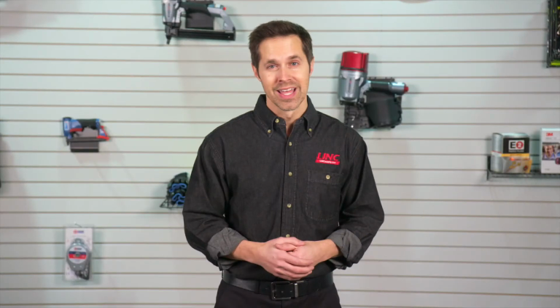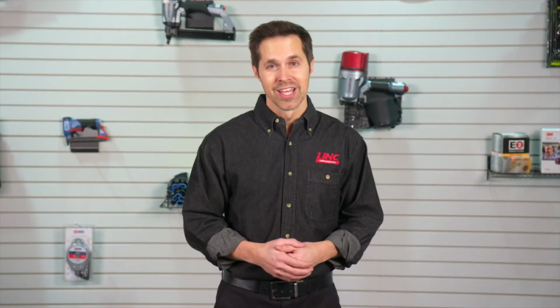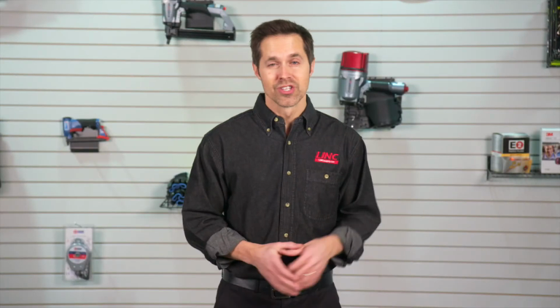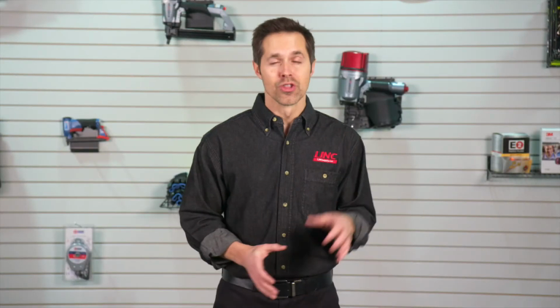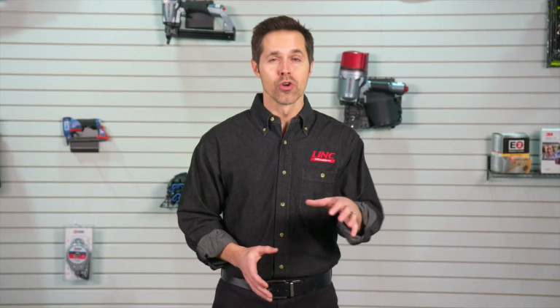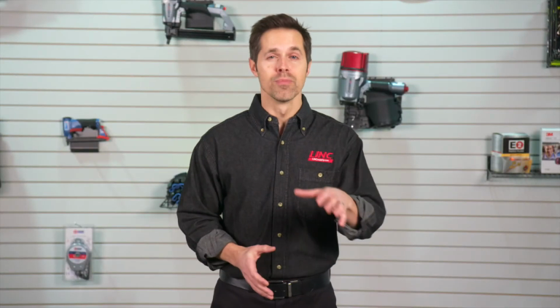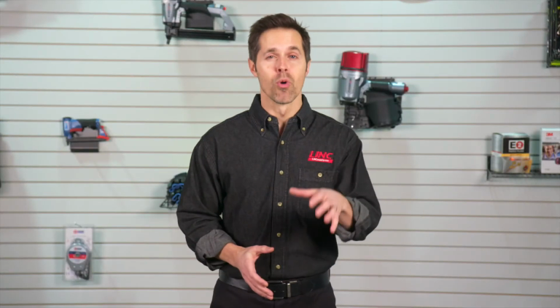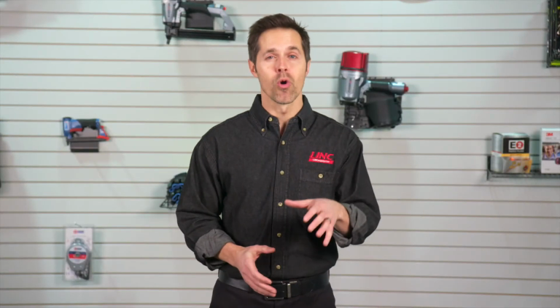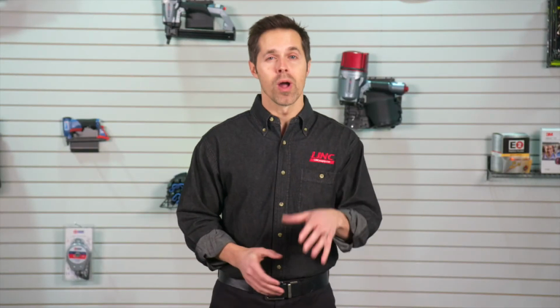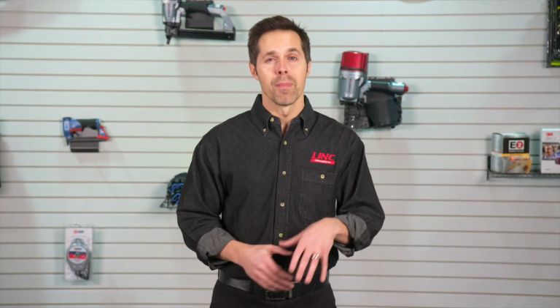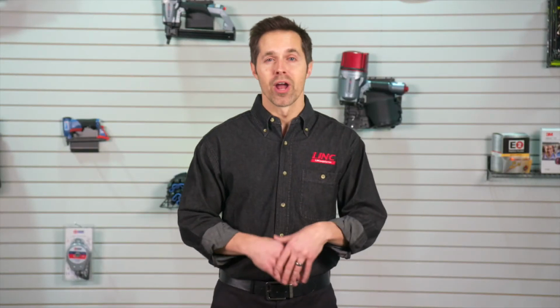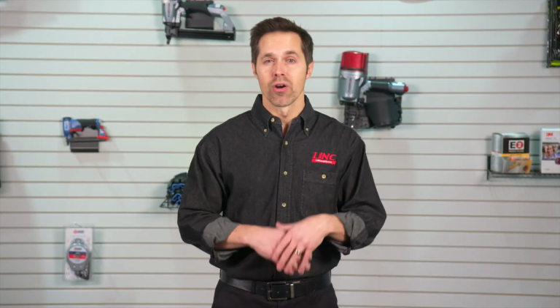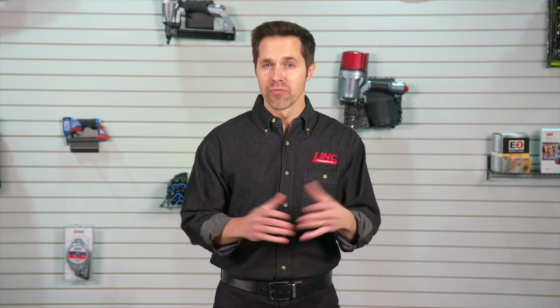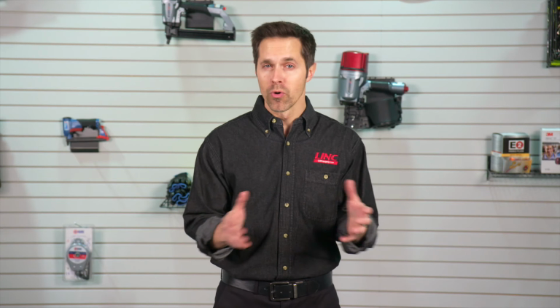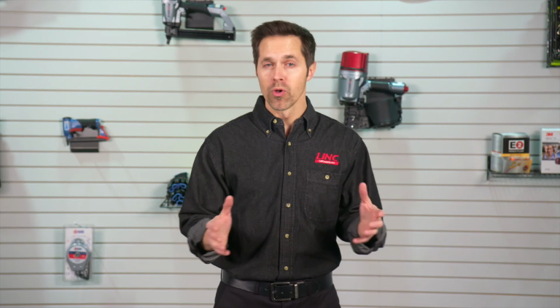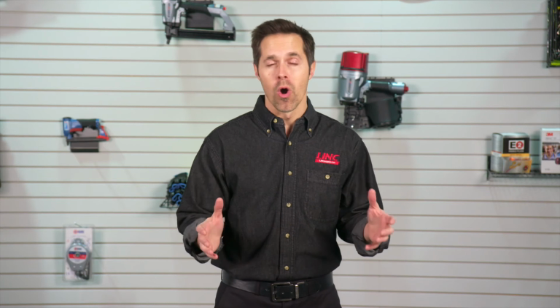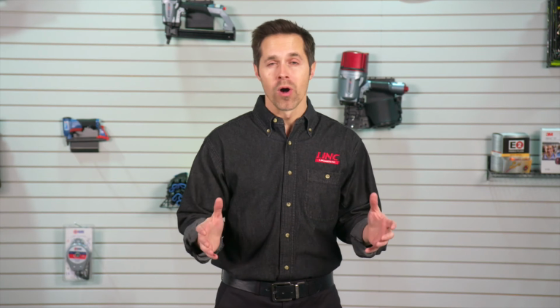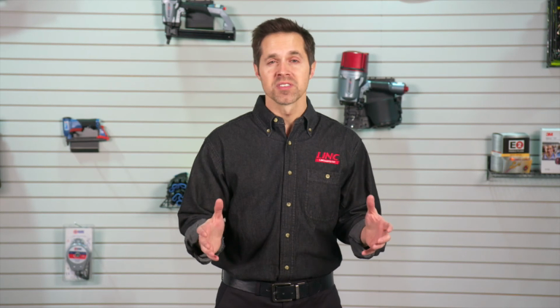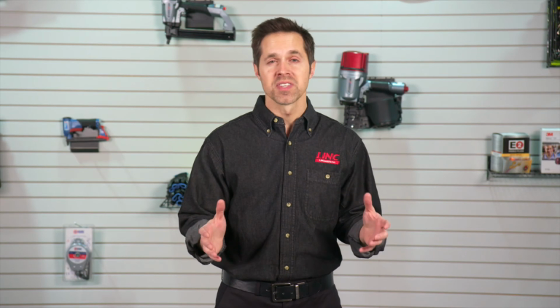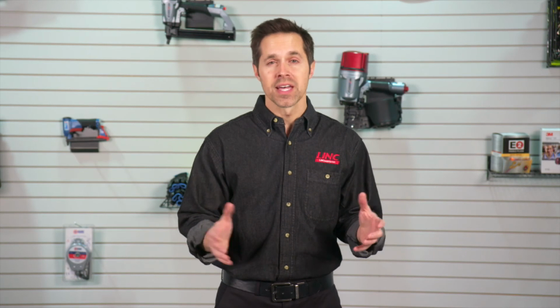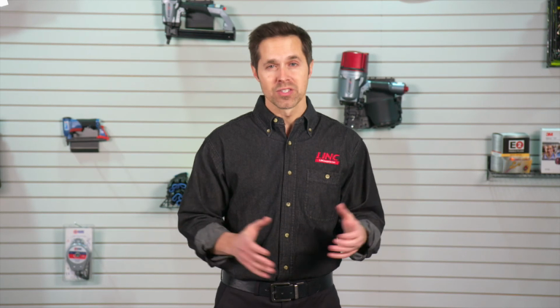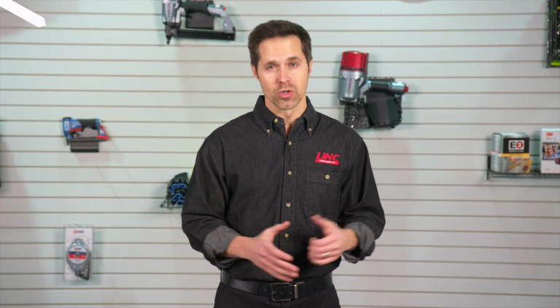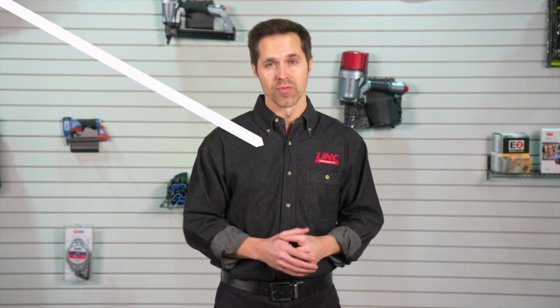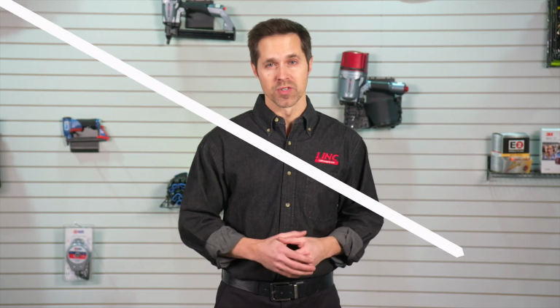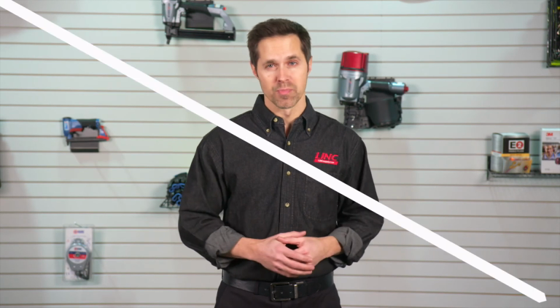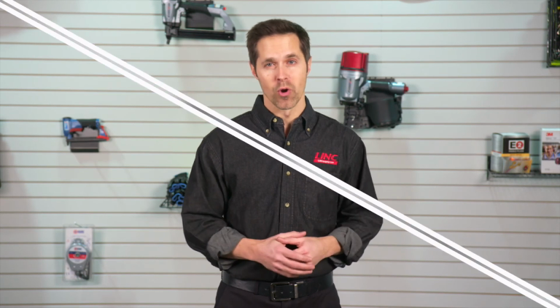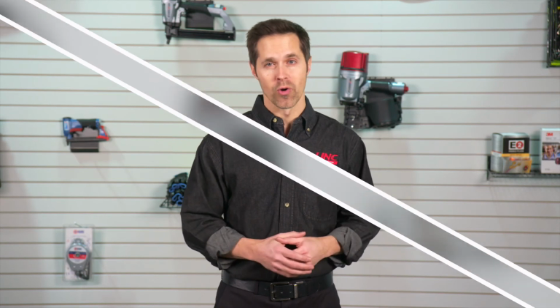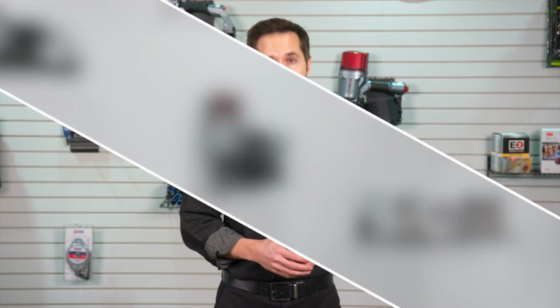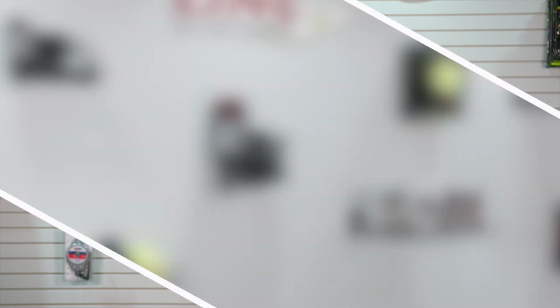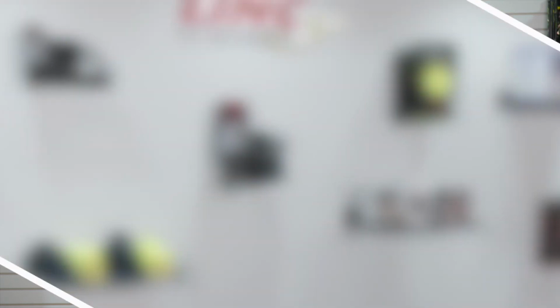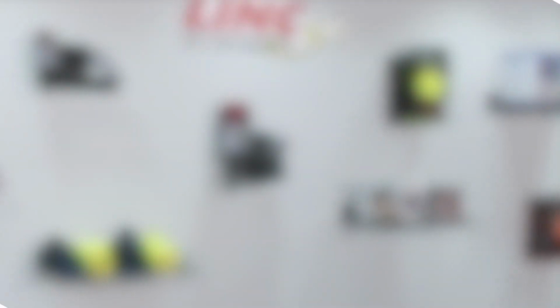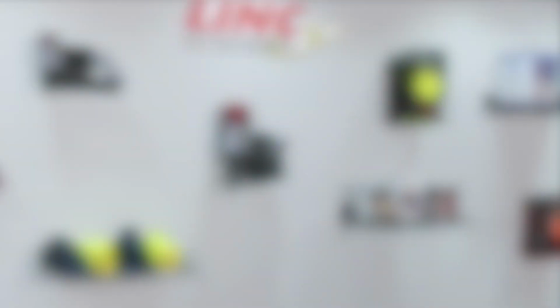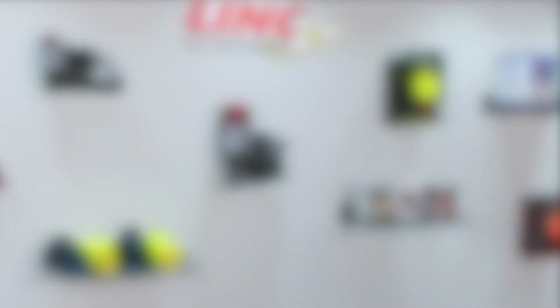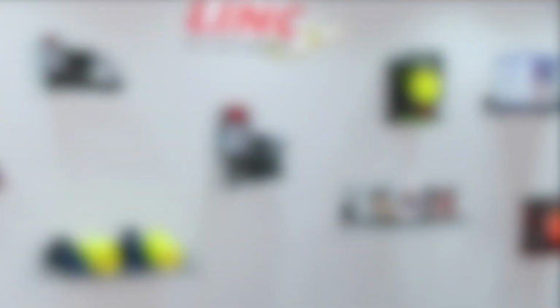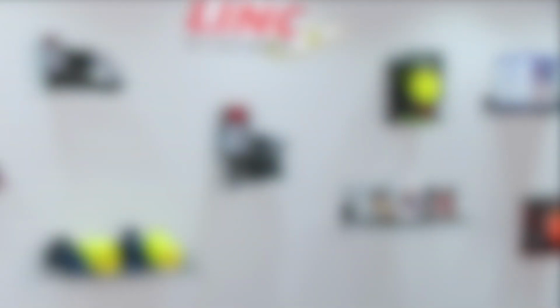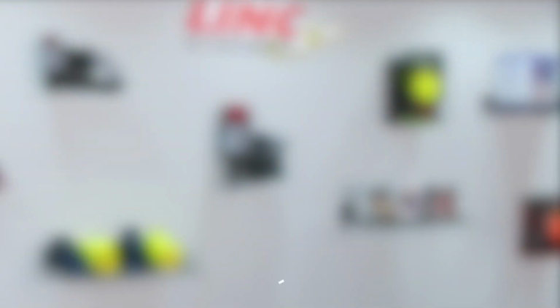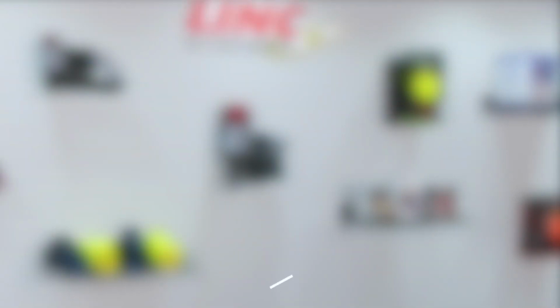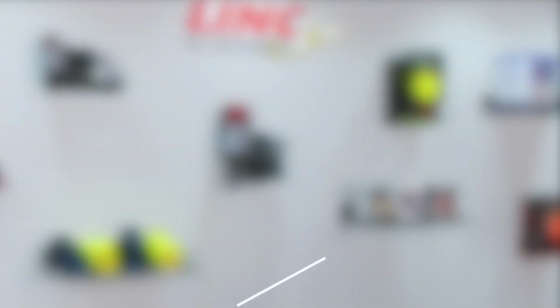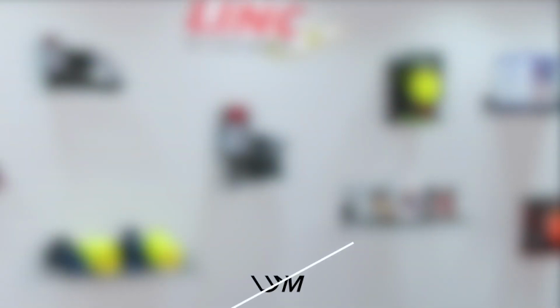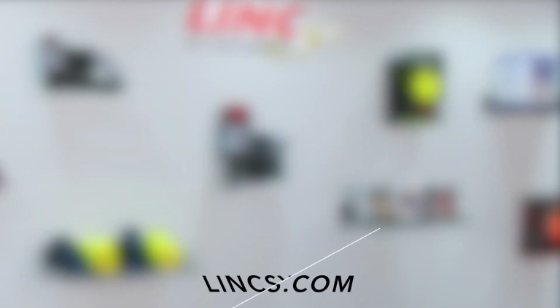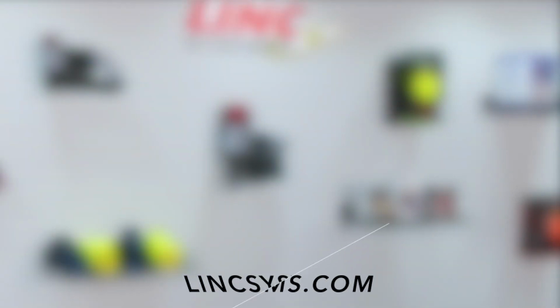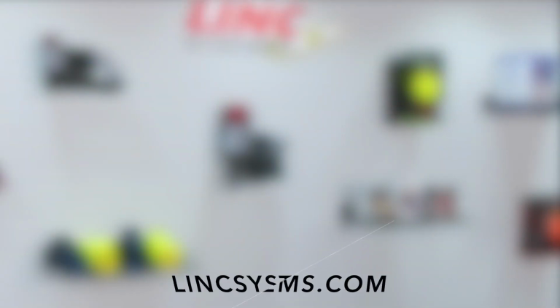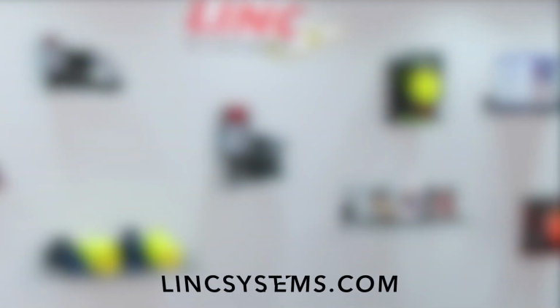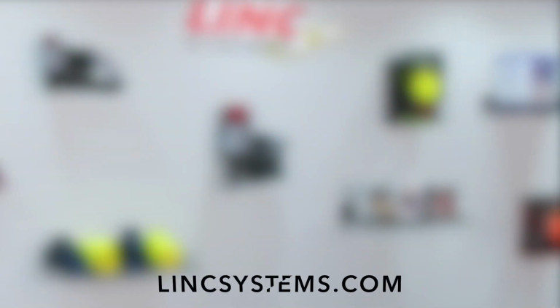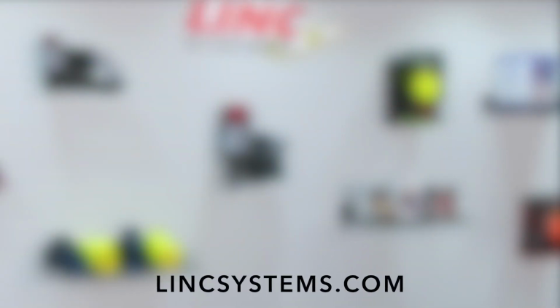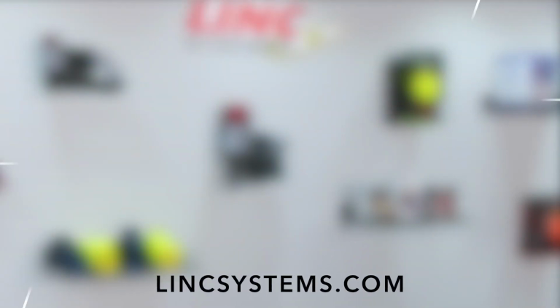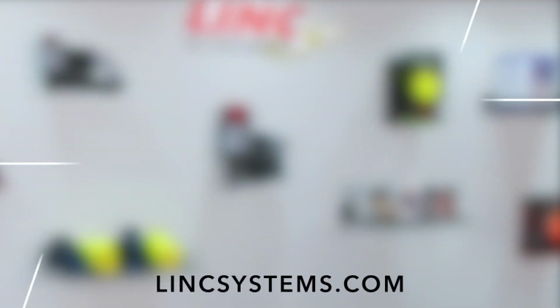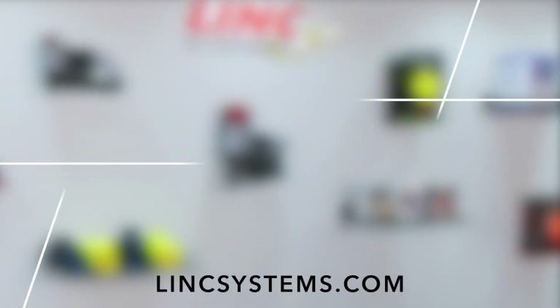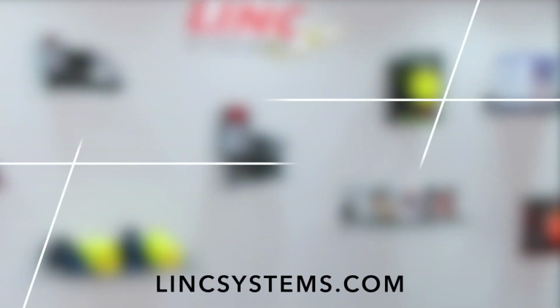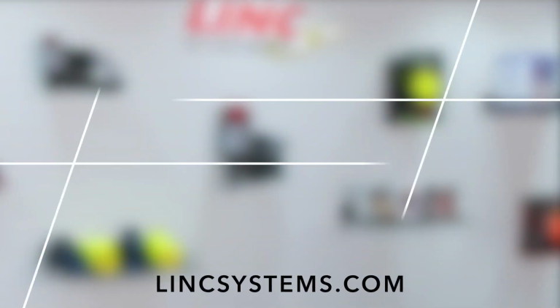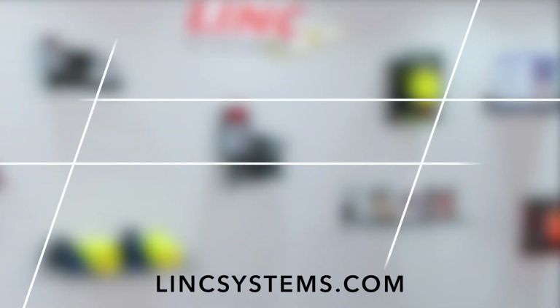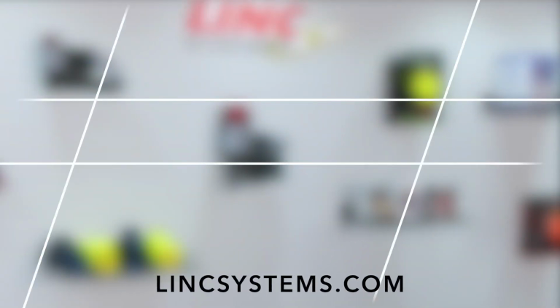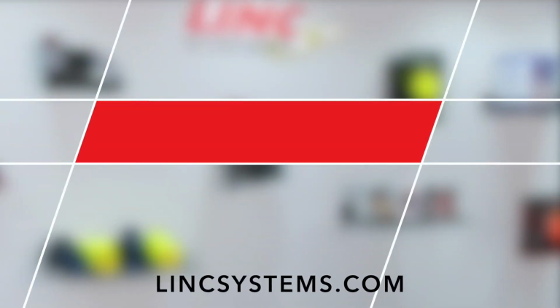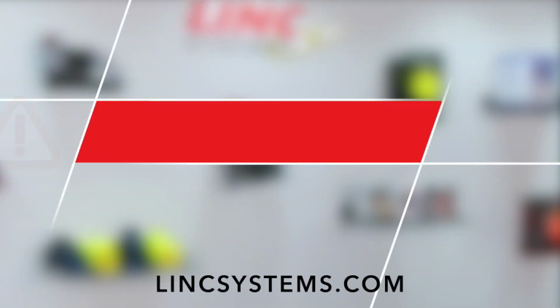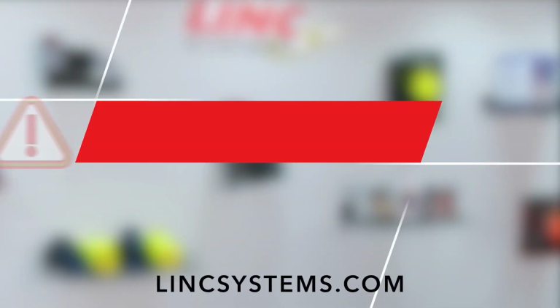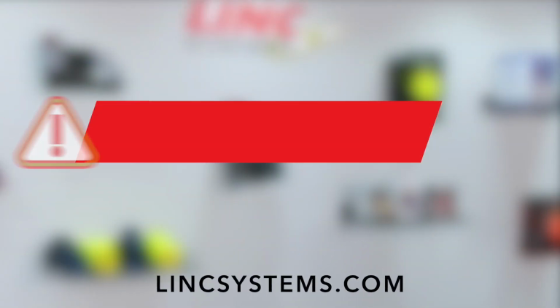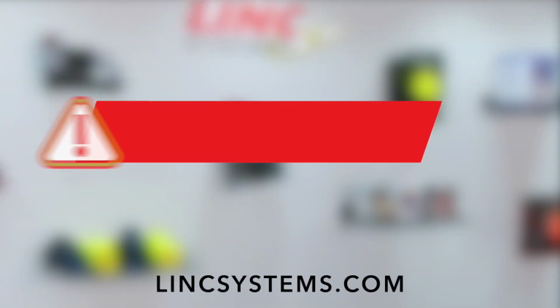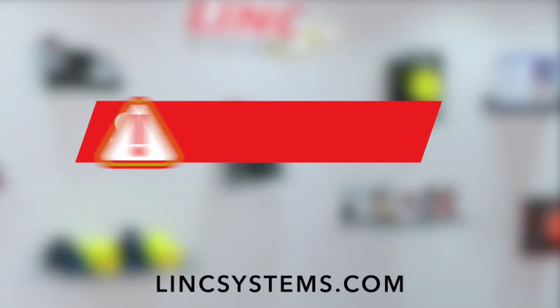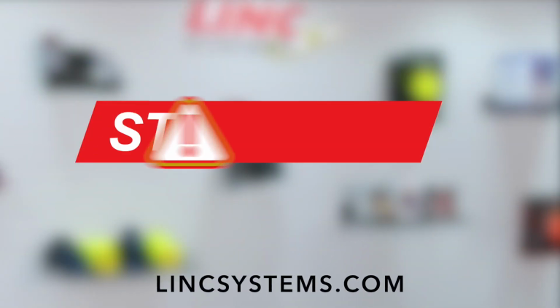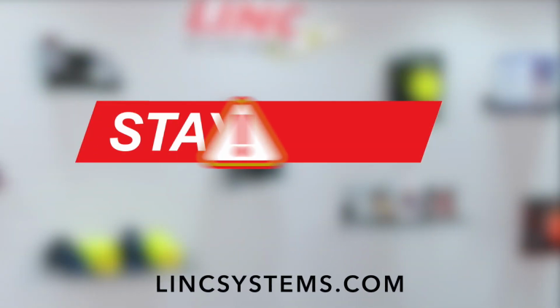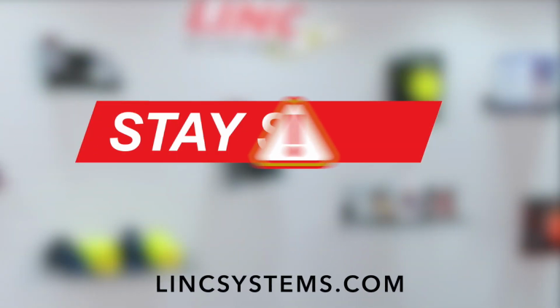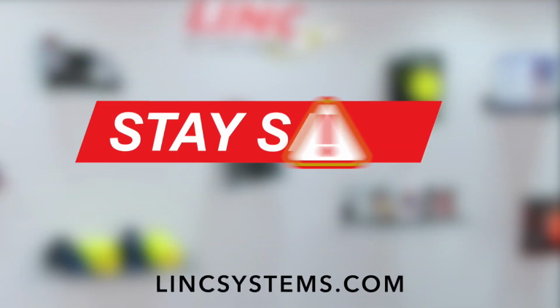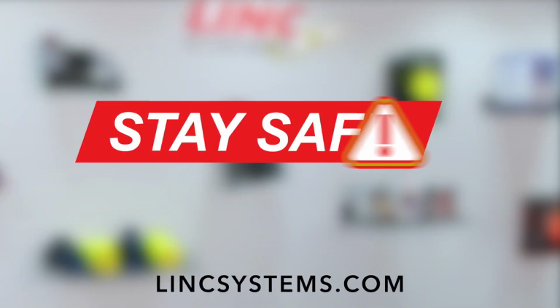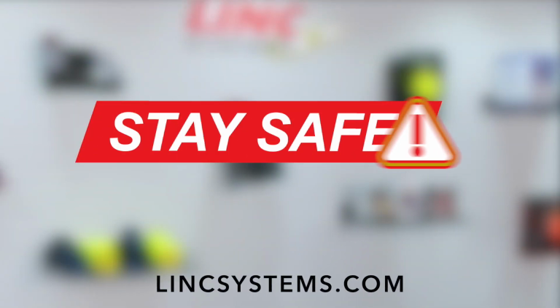To learn more about our full on-site service program, contact us at LynxSystems.com. Stay safe.